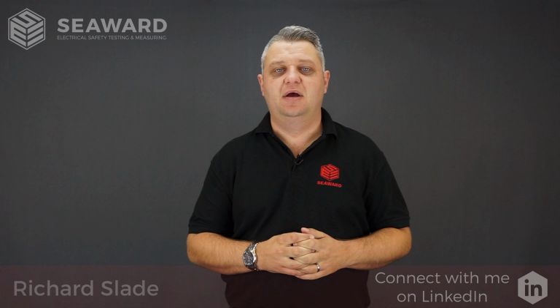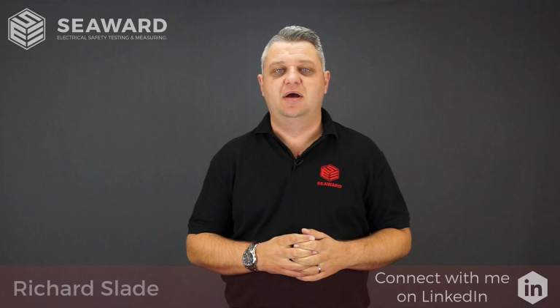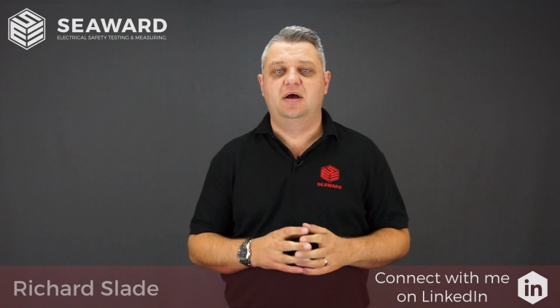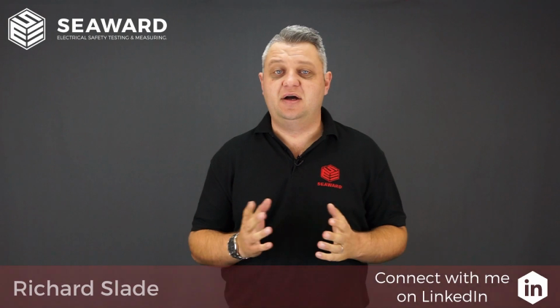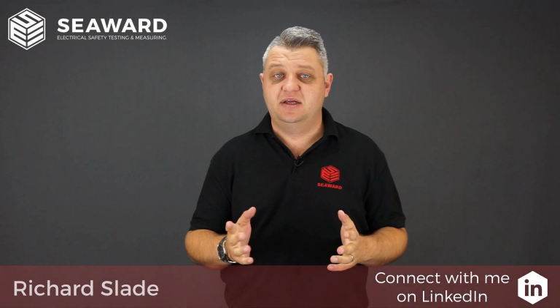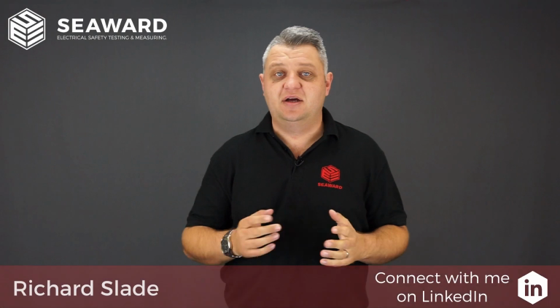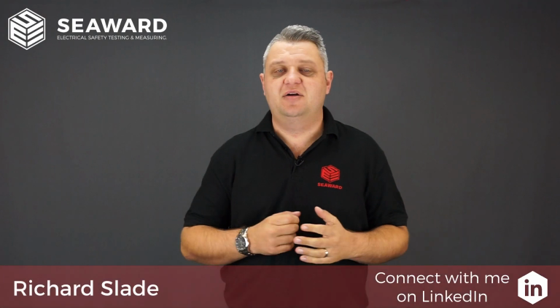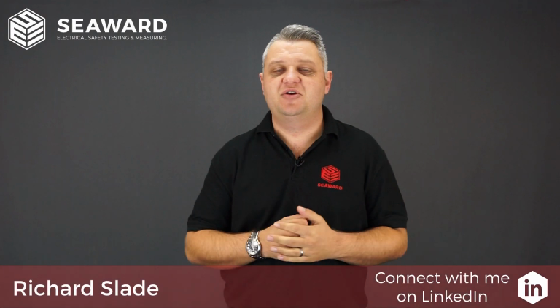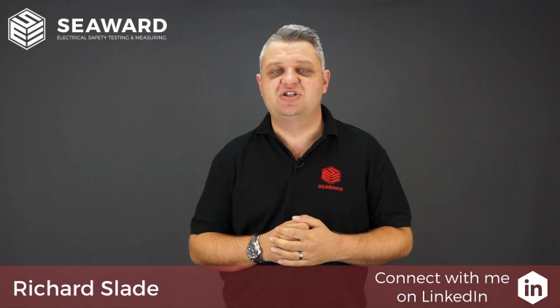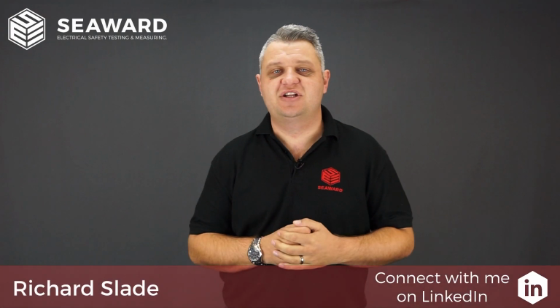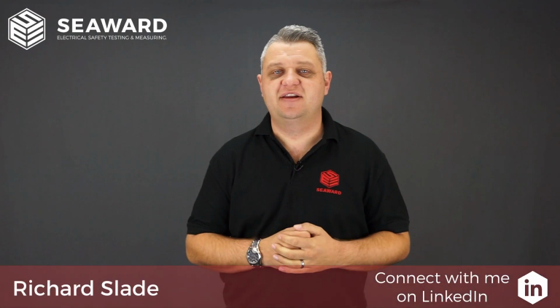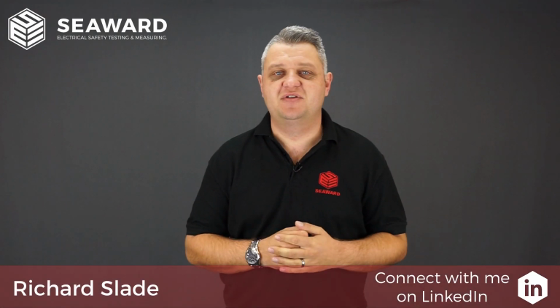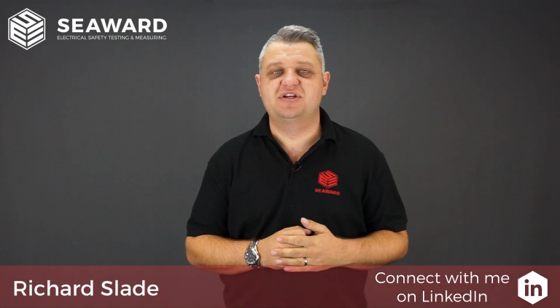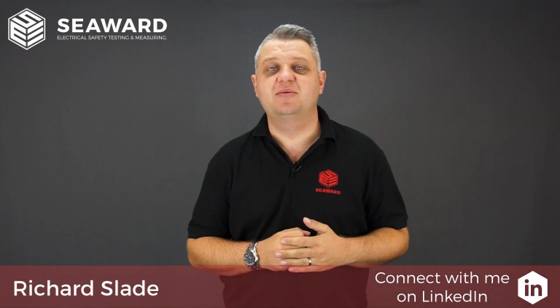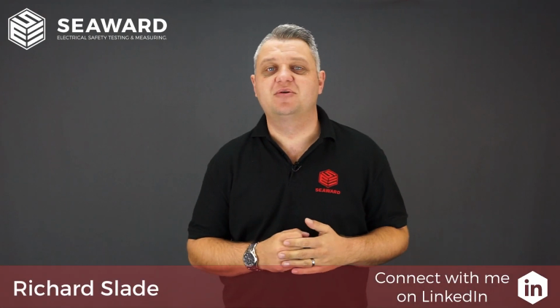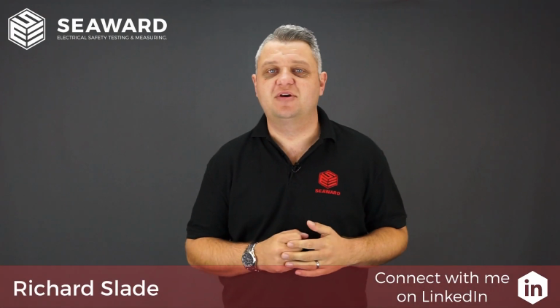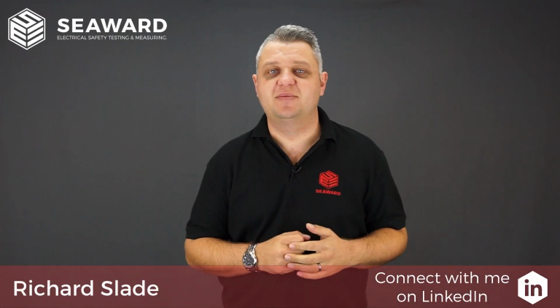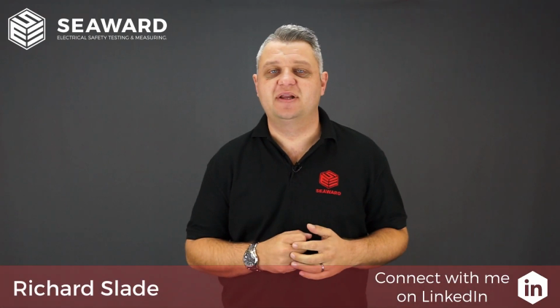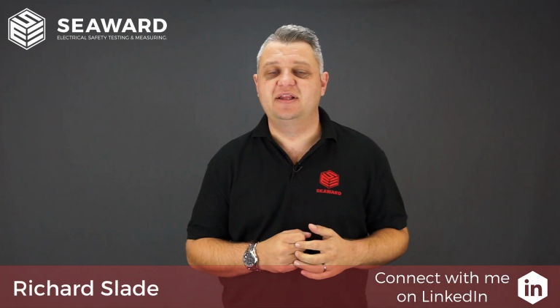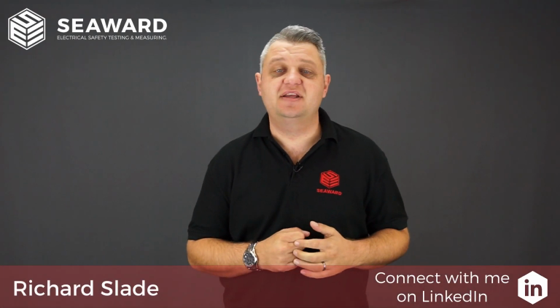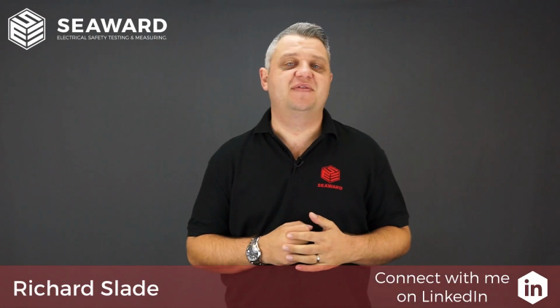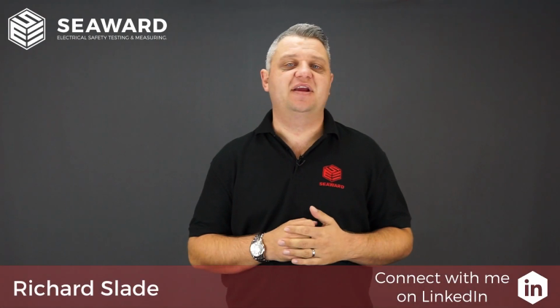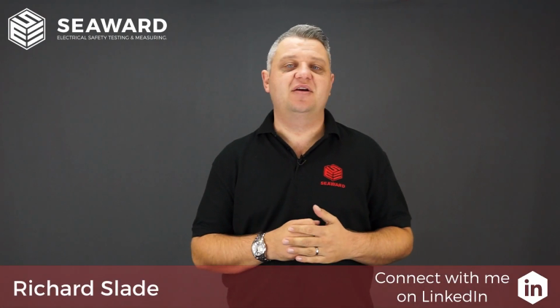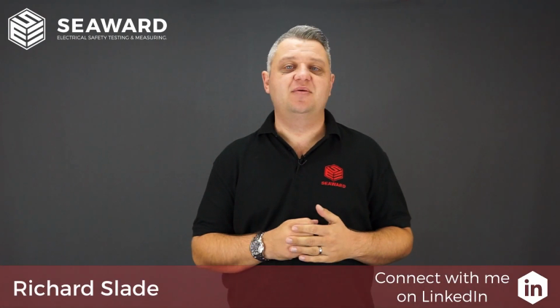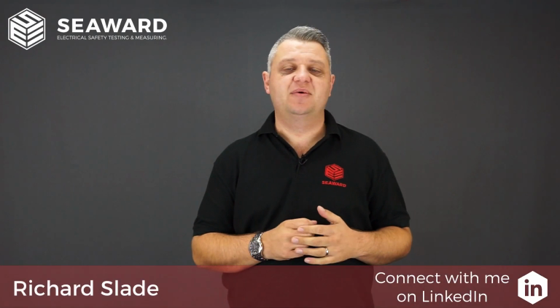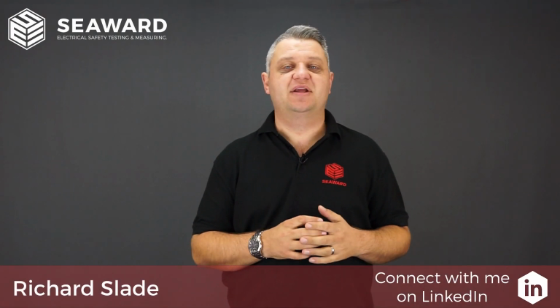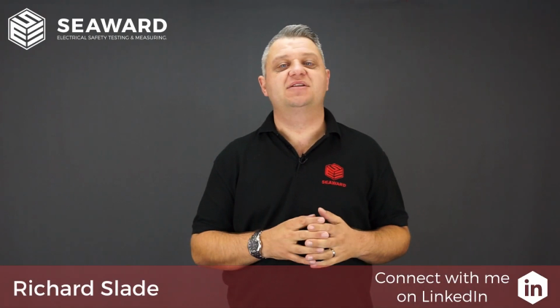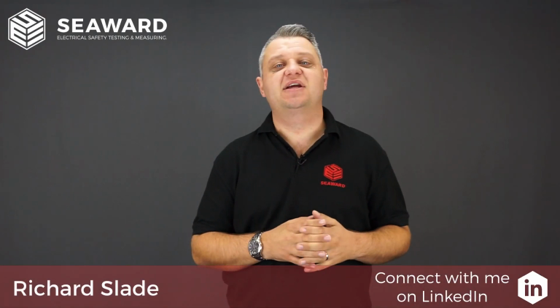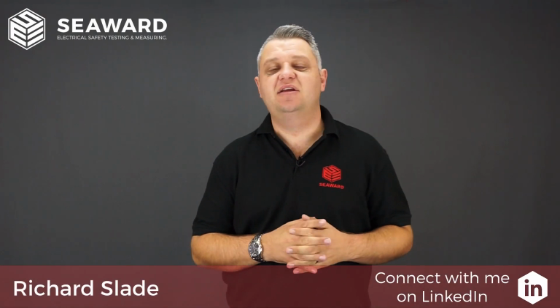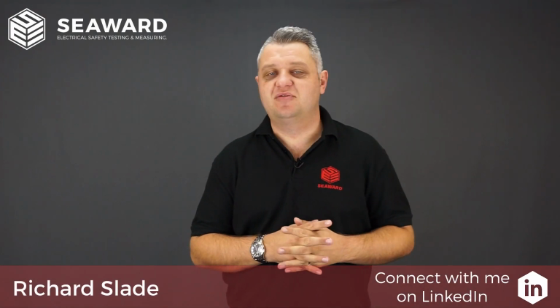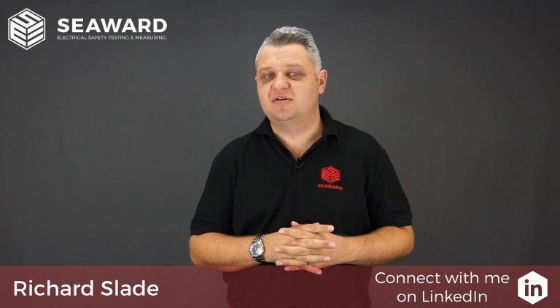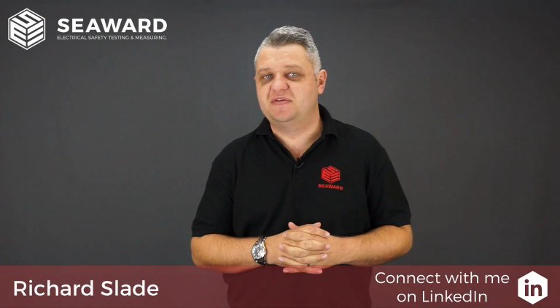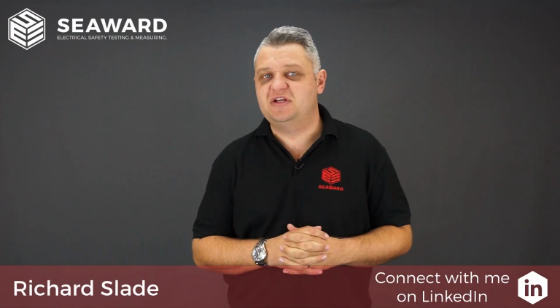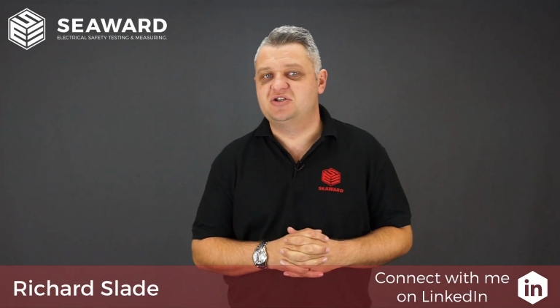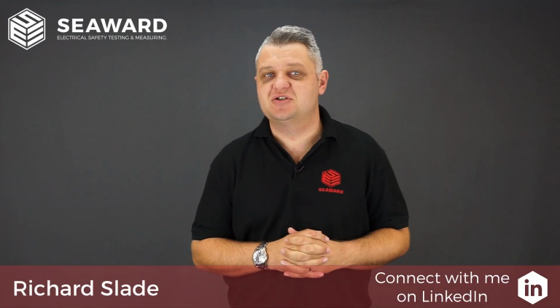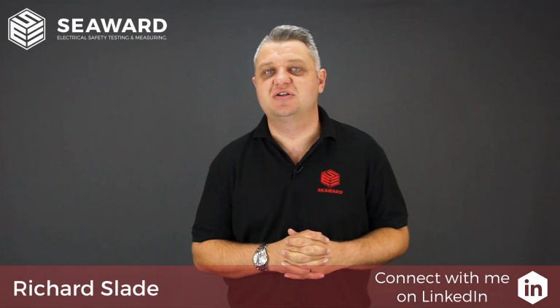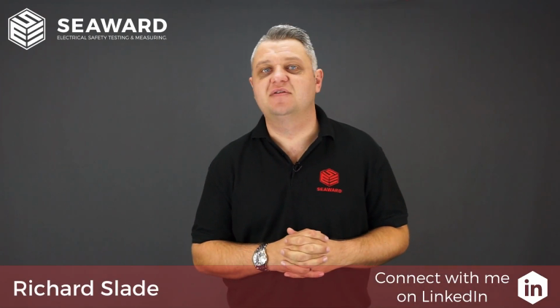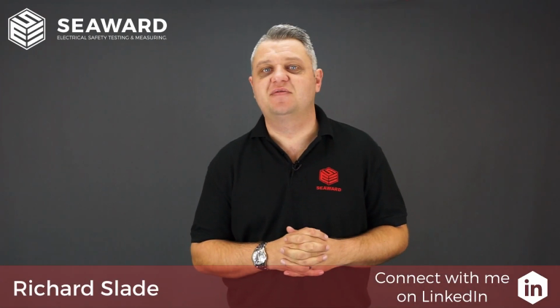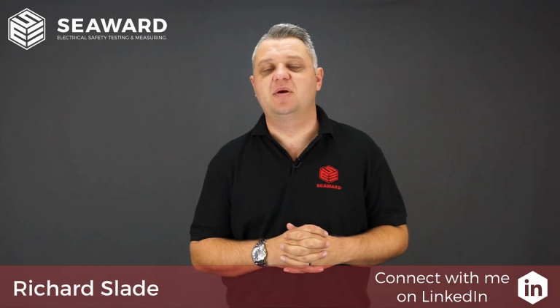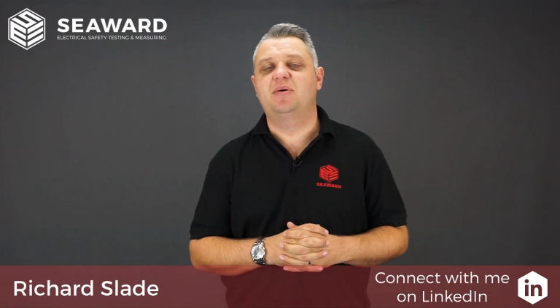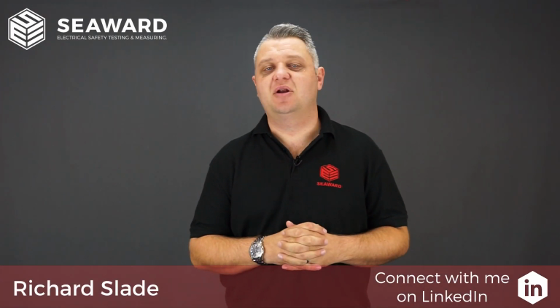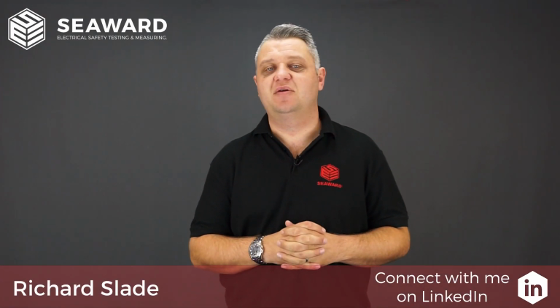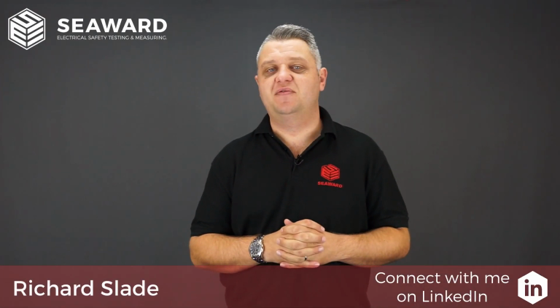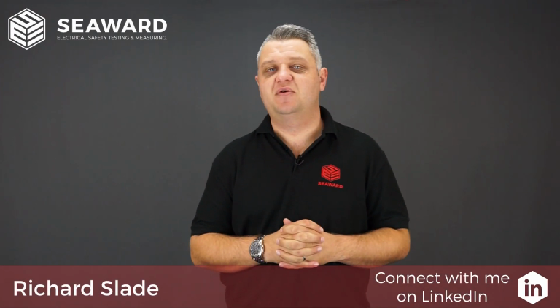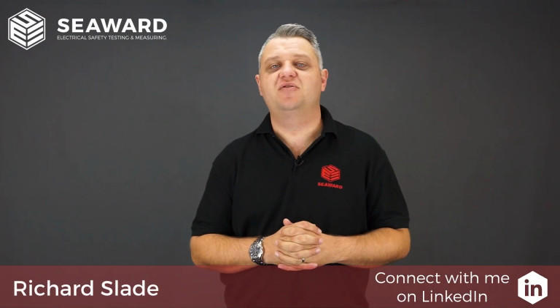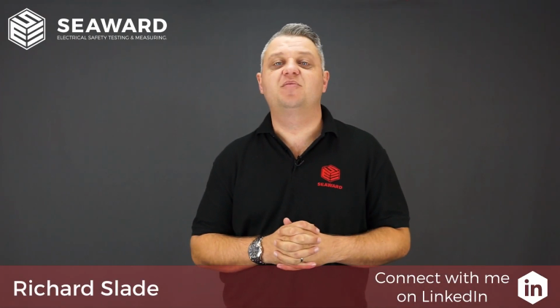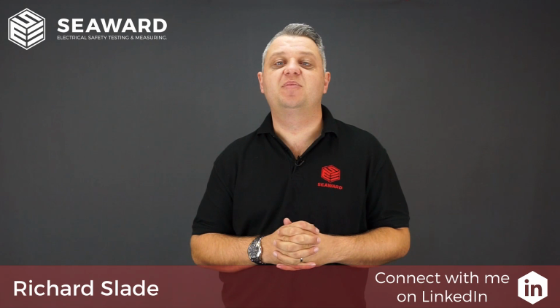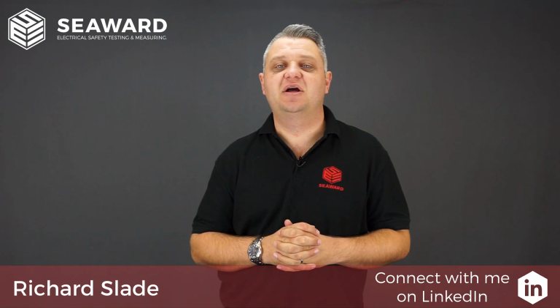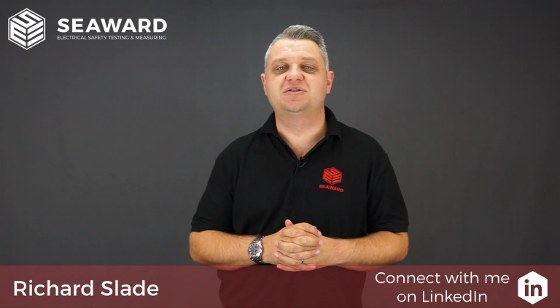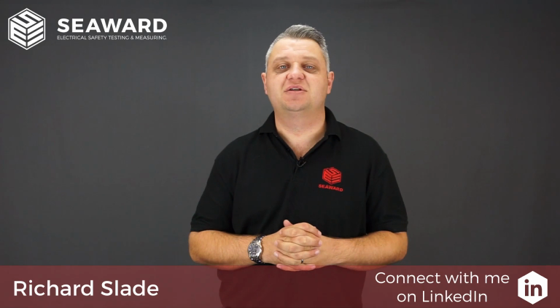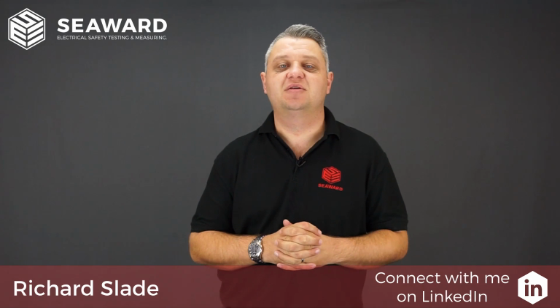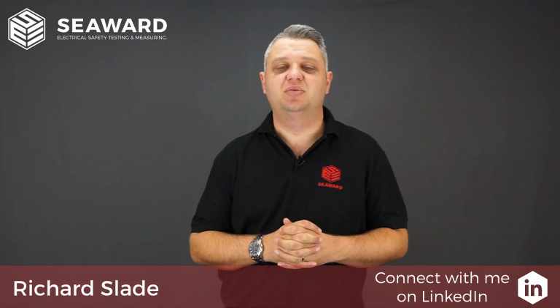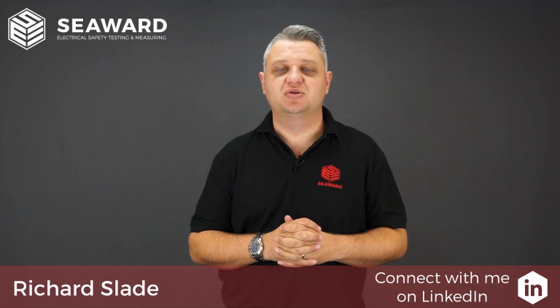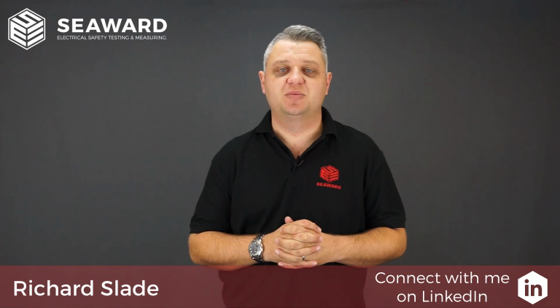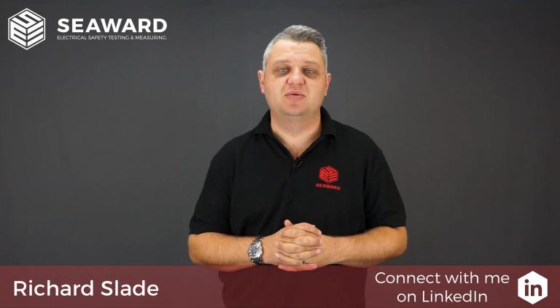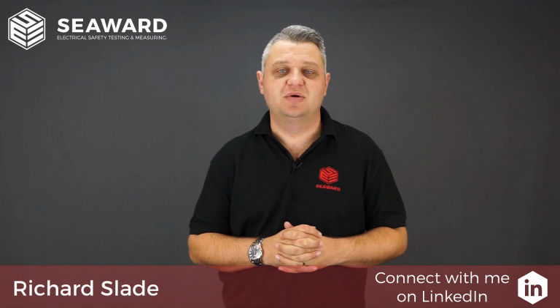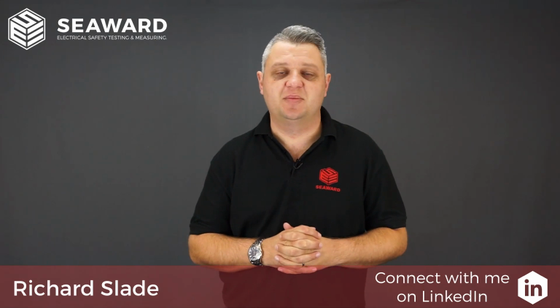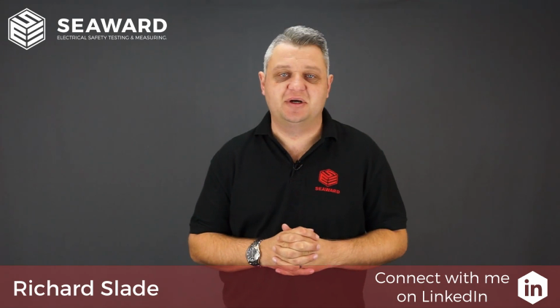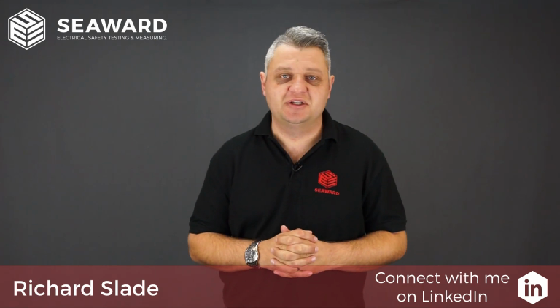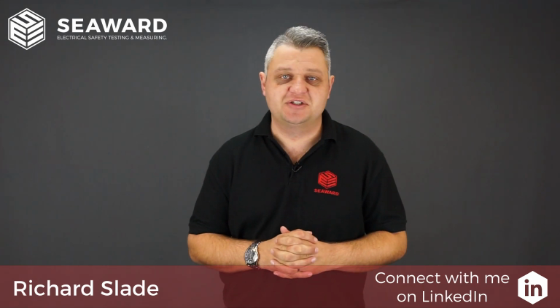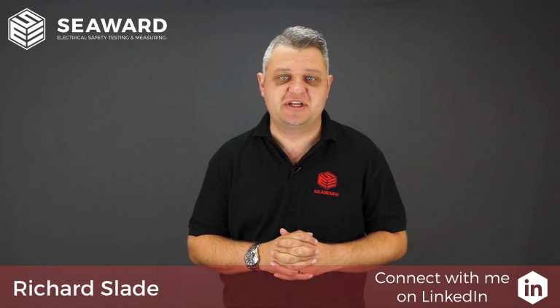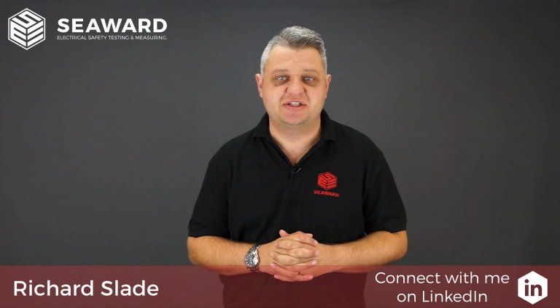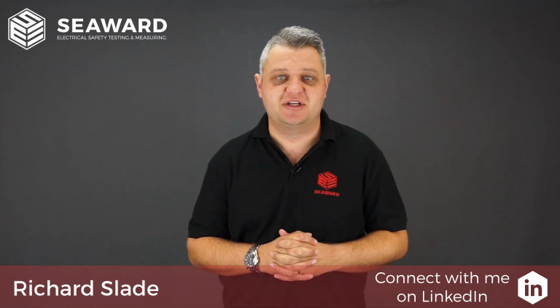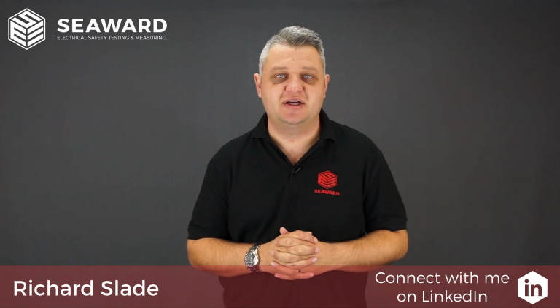Hi, I'm Richard Slade of the Seaward Group and in this video we're going to take you through the features of the Apollo 400 Plus Portable Appliance Tester.